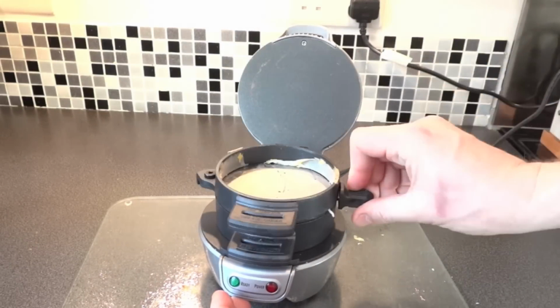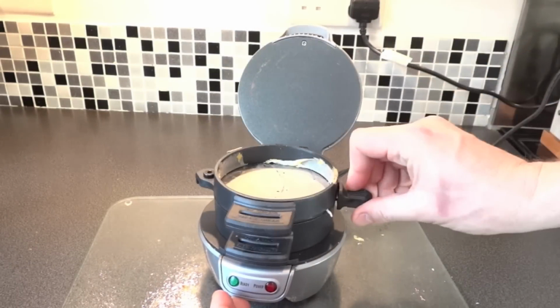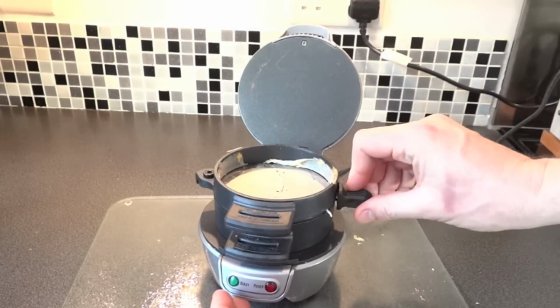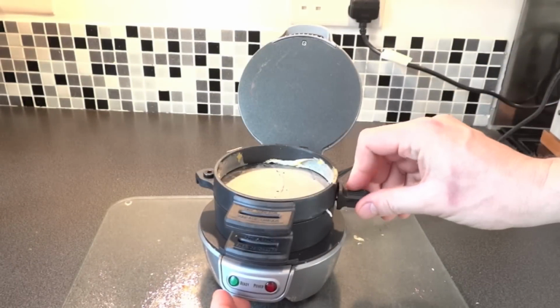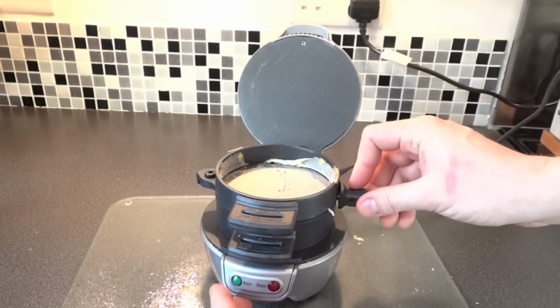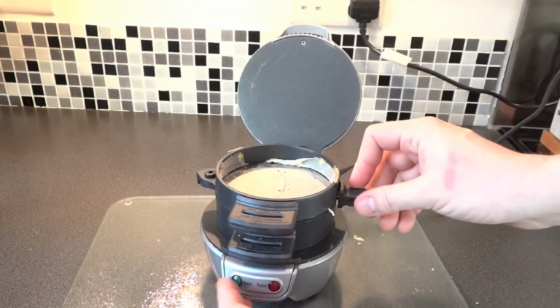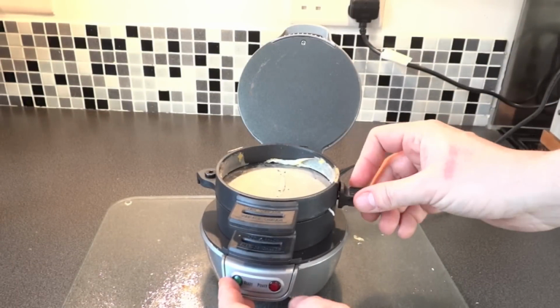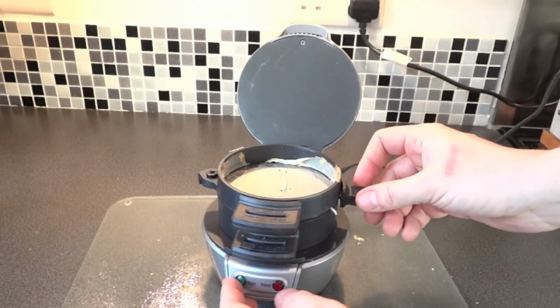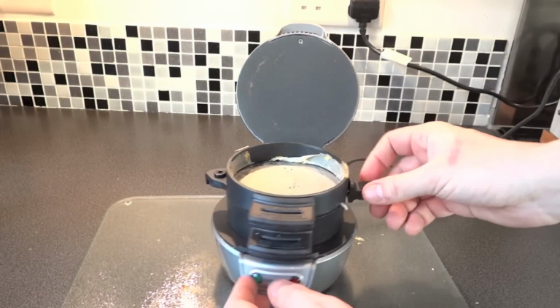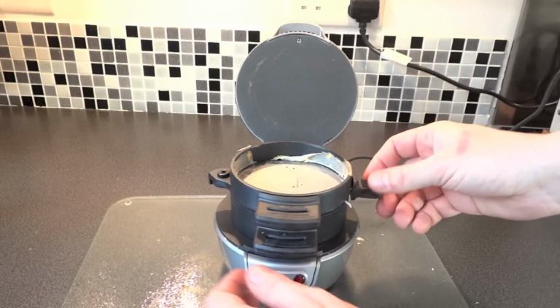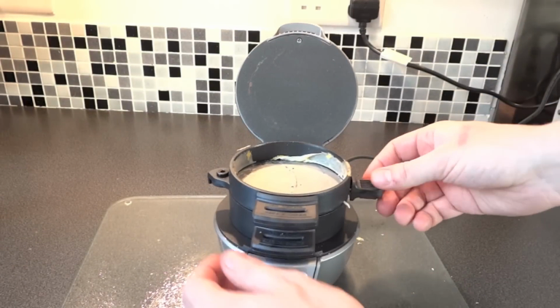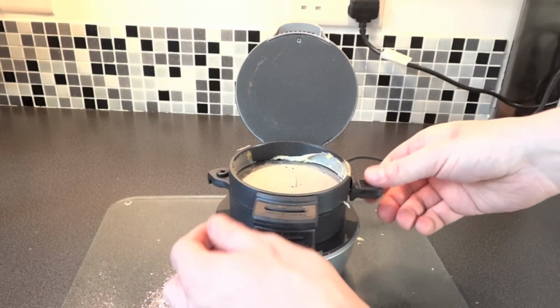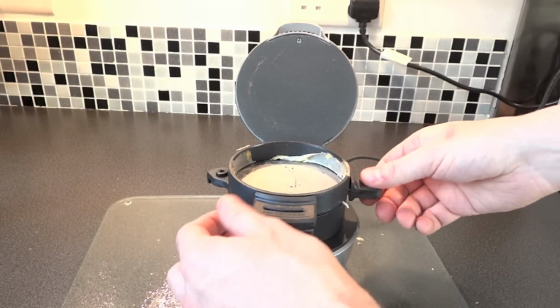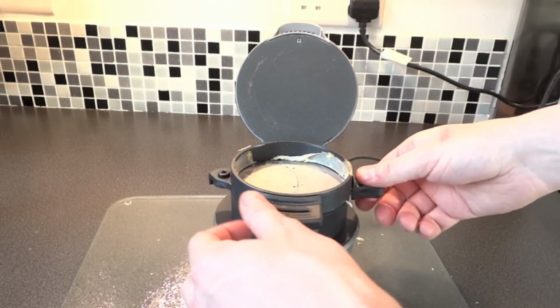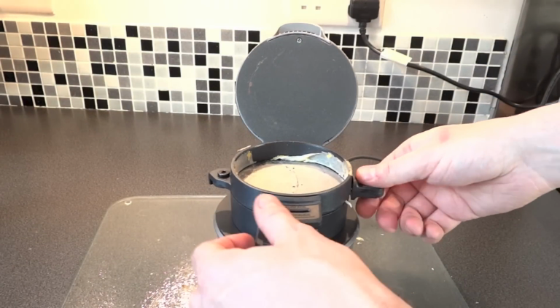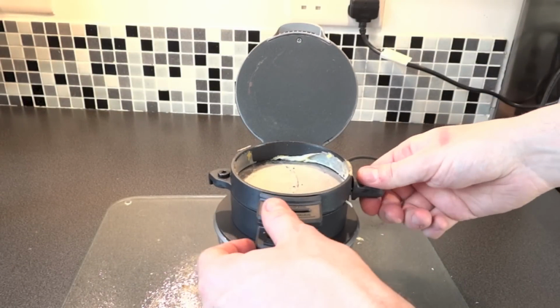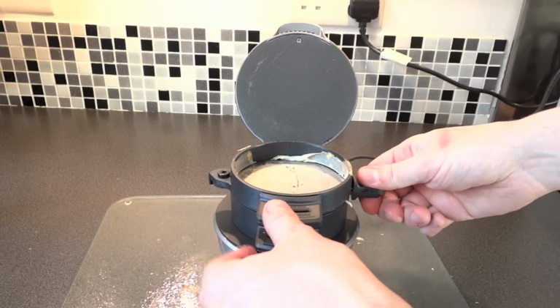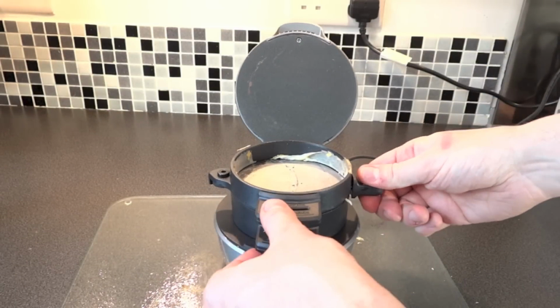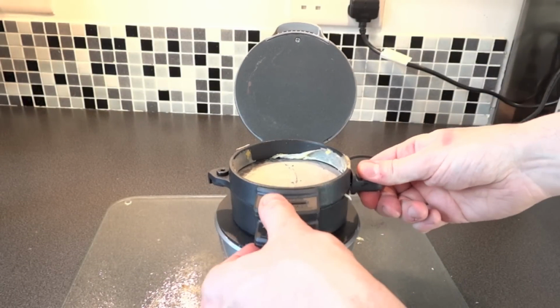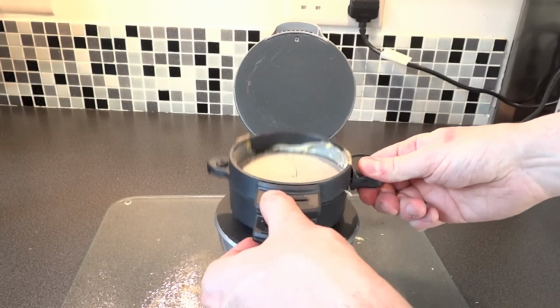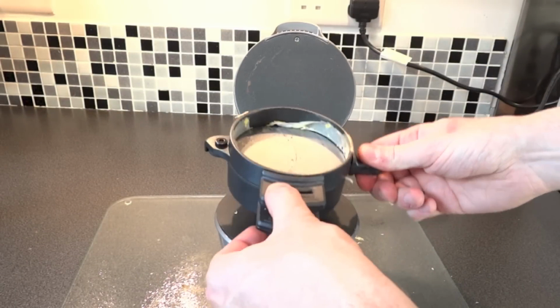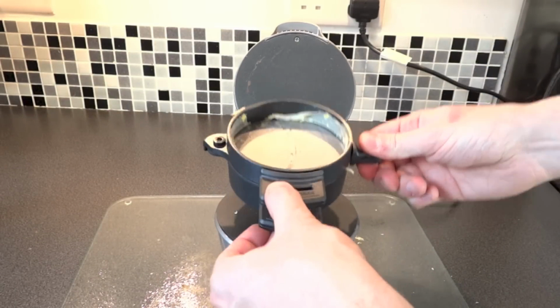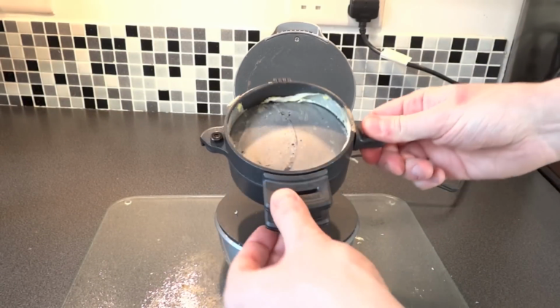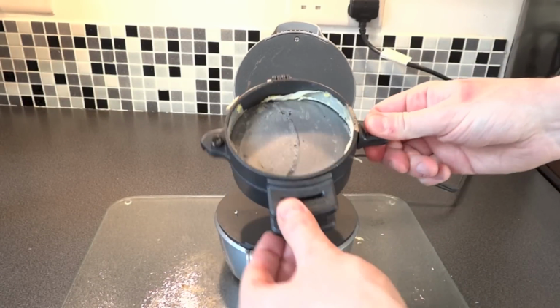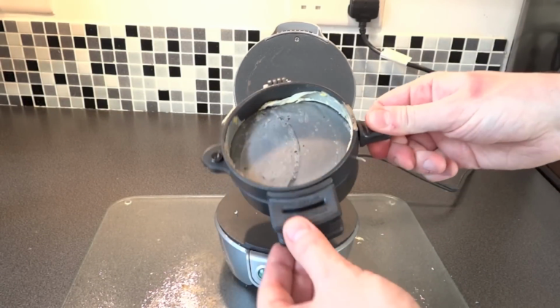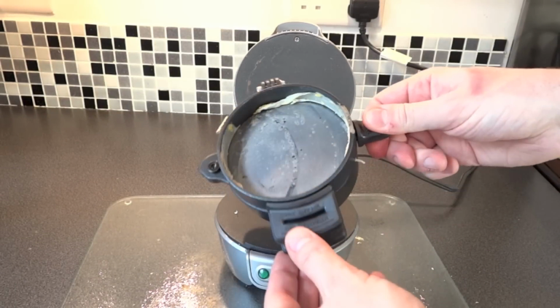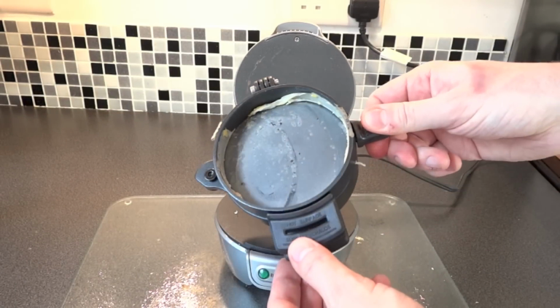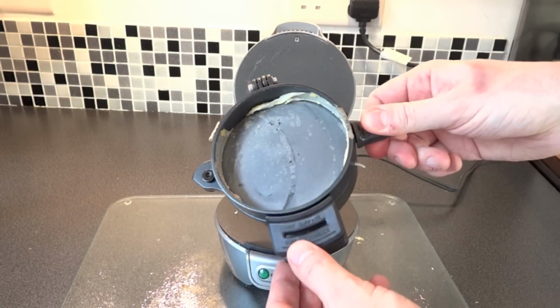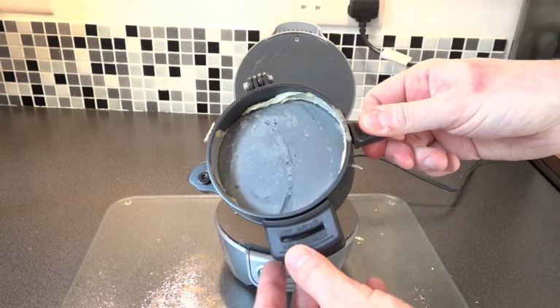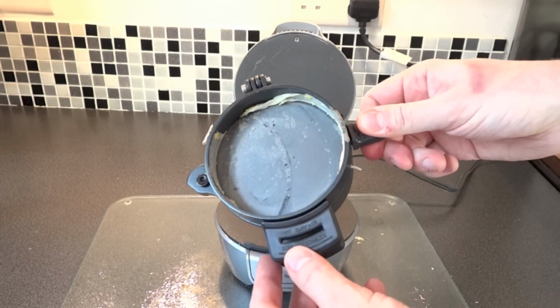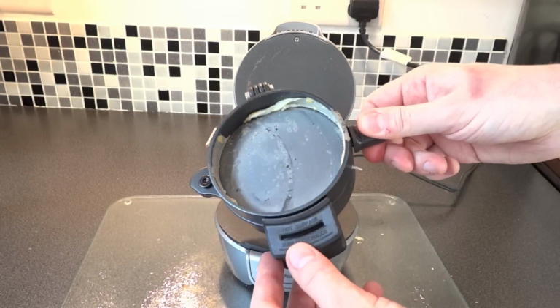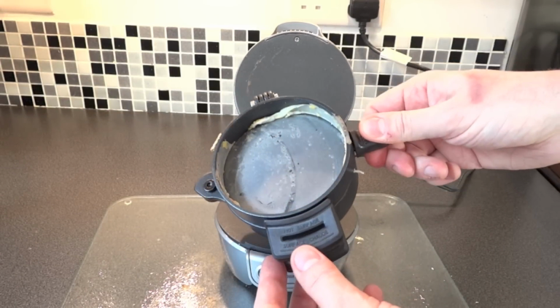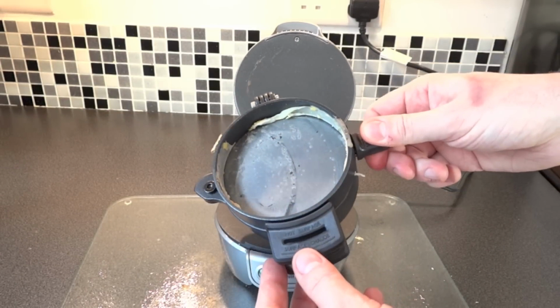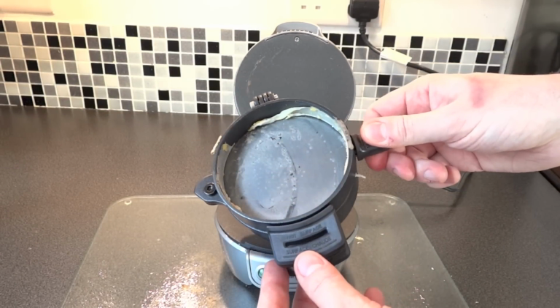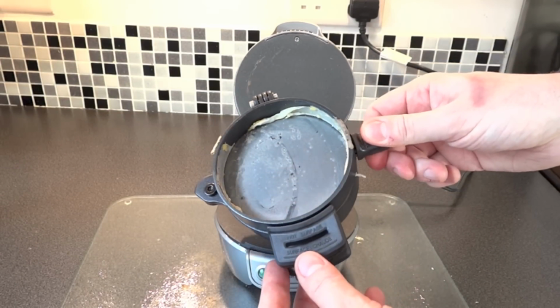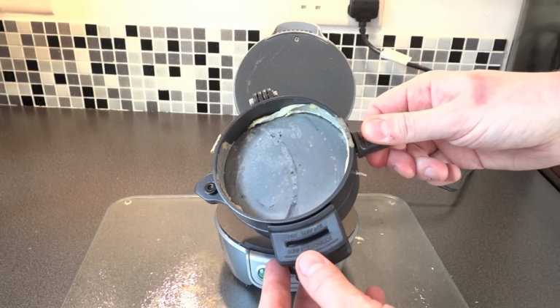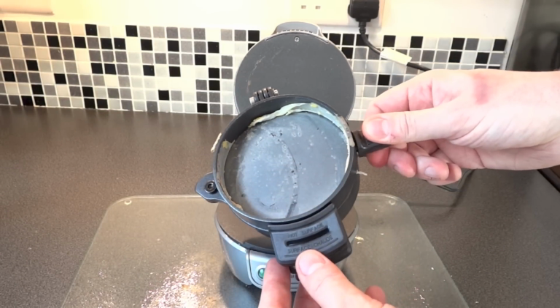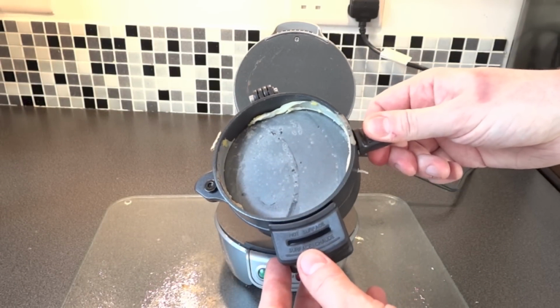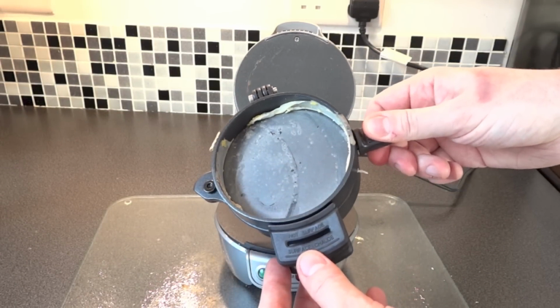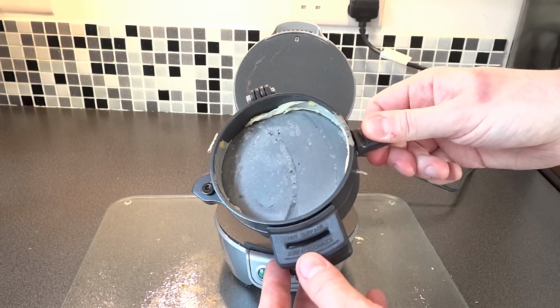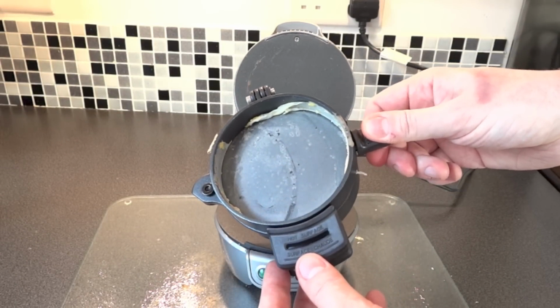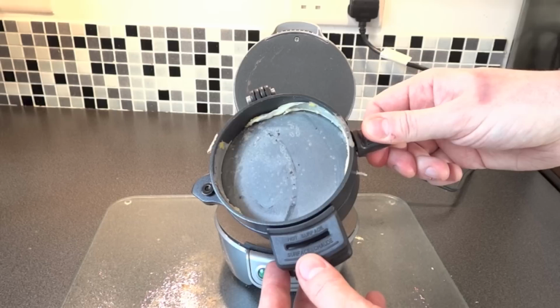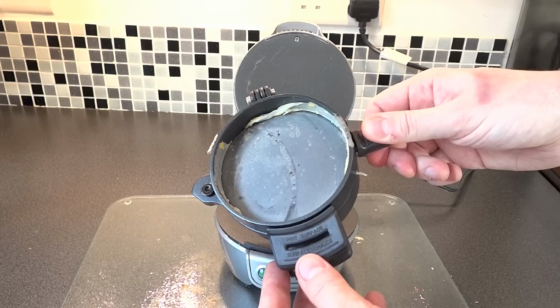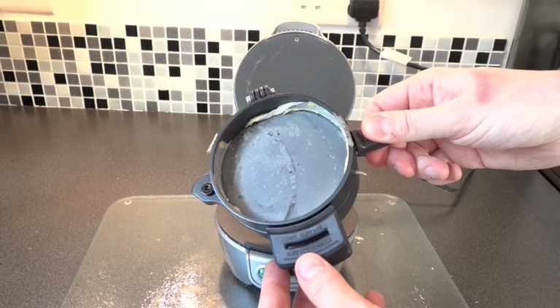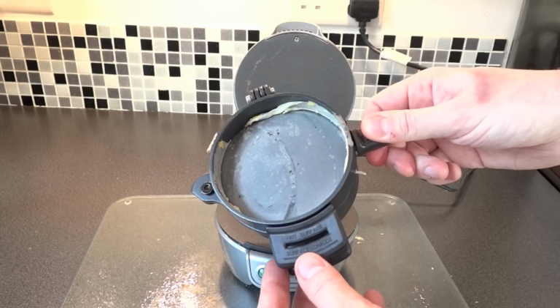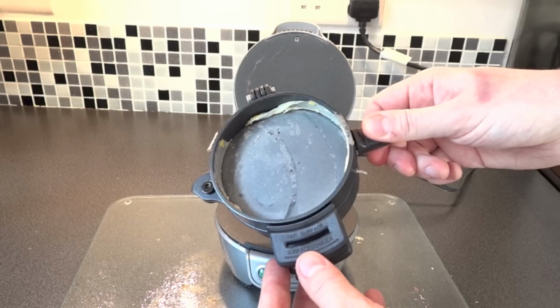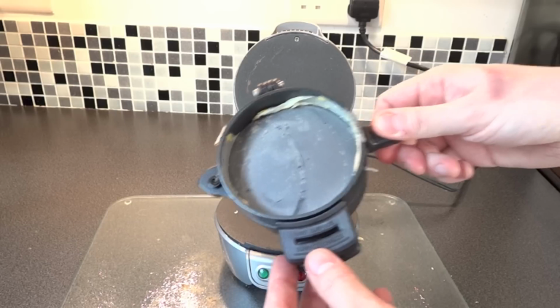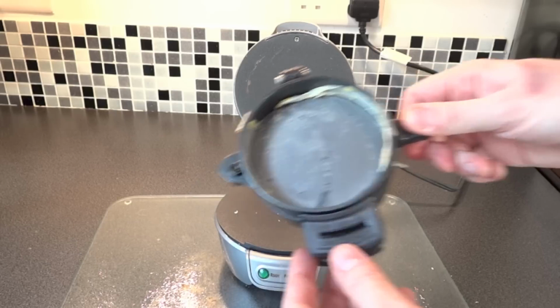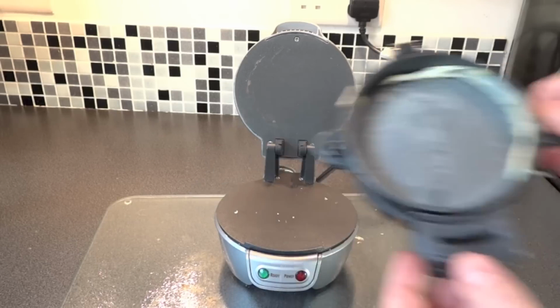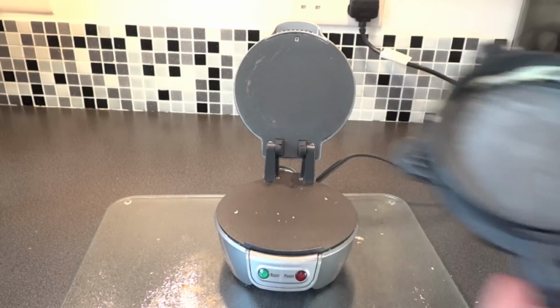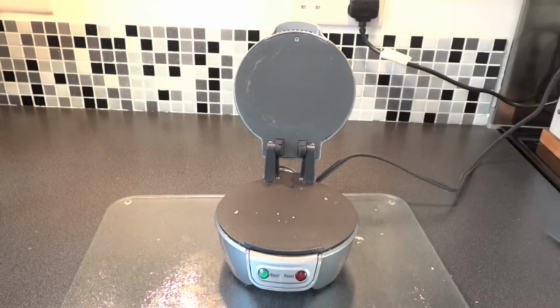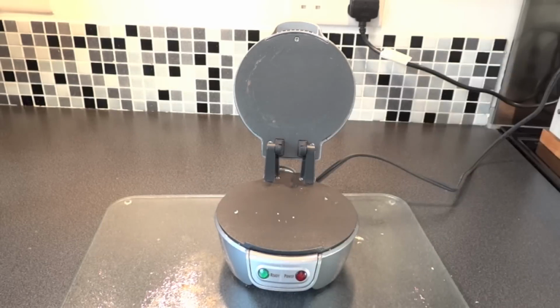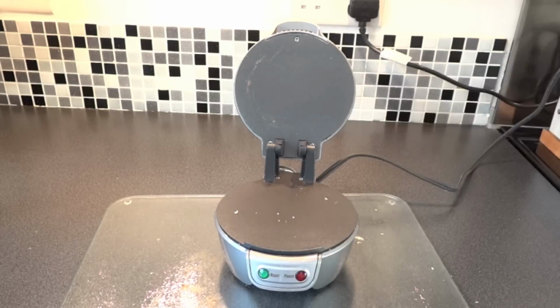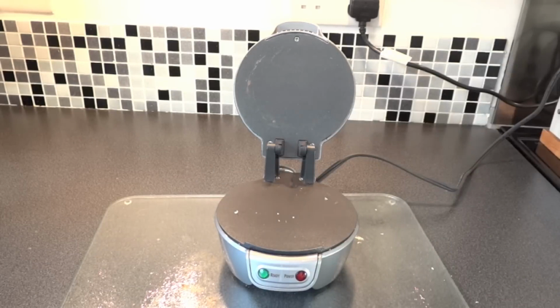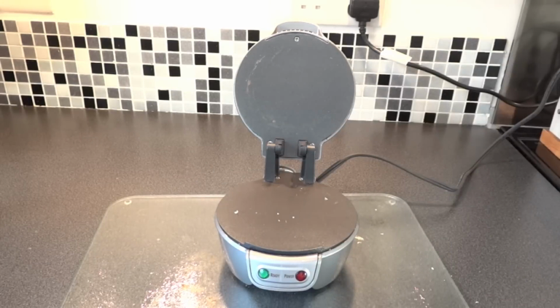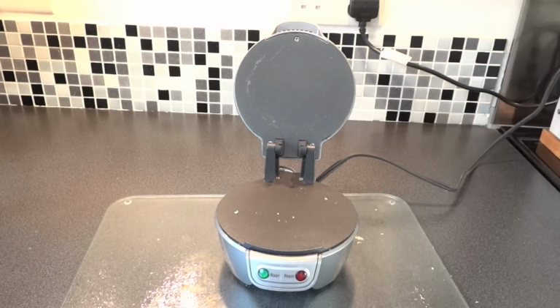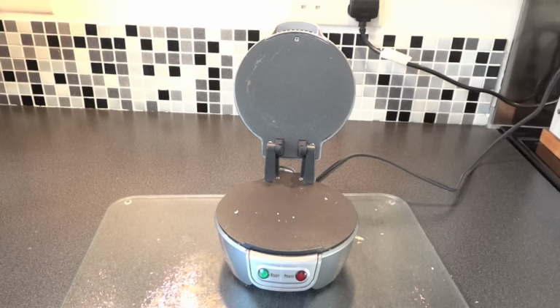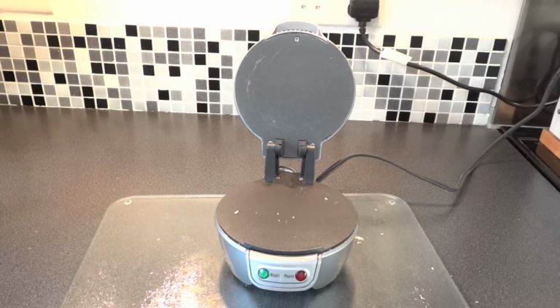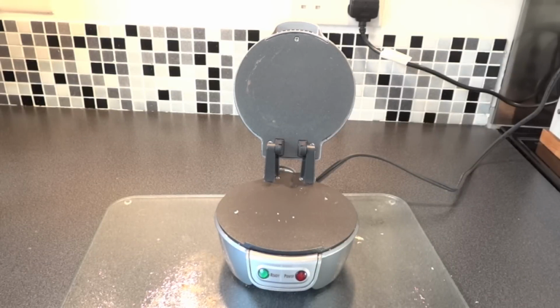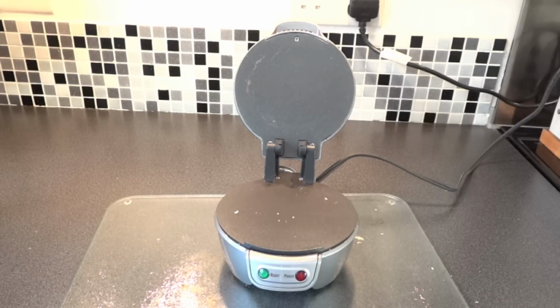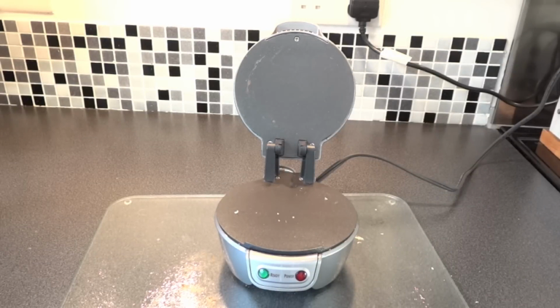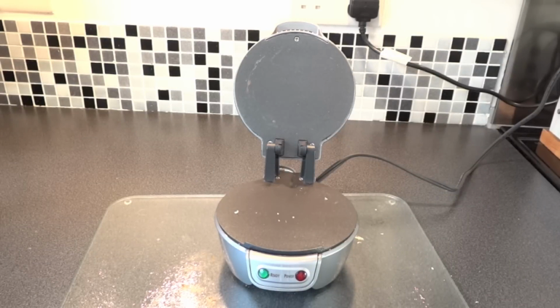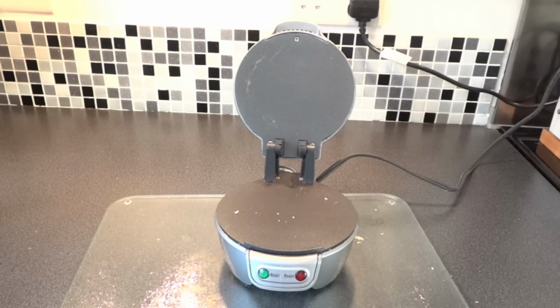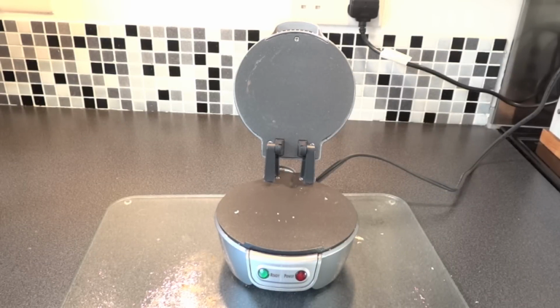Surprisingly so. Now, to clean it up, it's not too big a deal. That bit just lifts out, and you can wash it in the sink or stick it in a dishwasher.